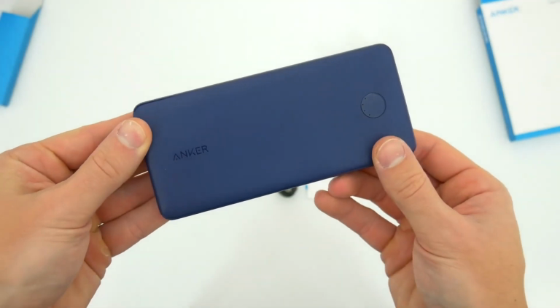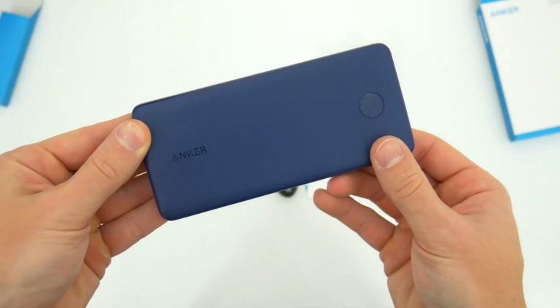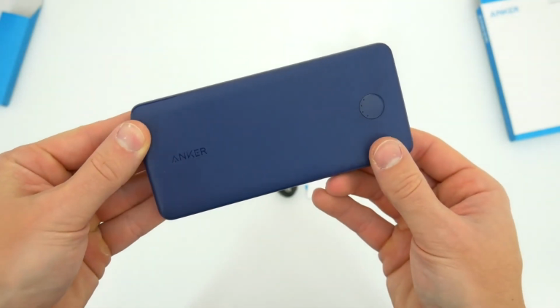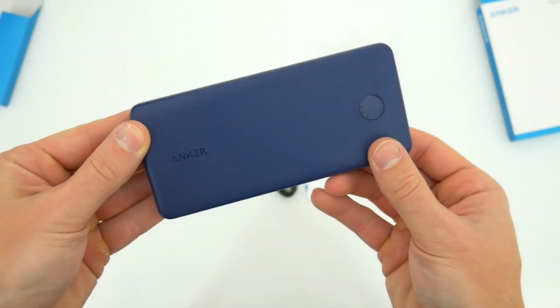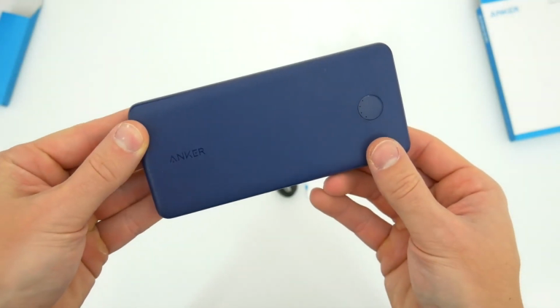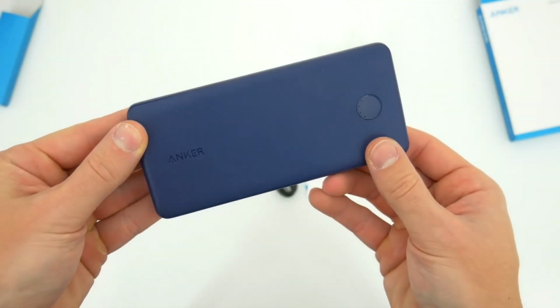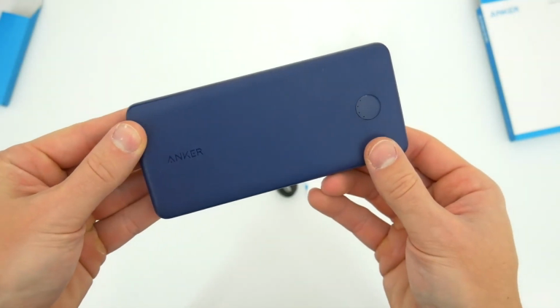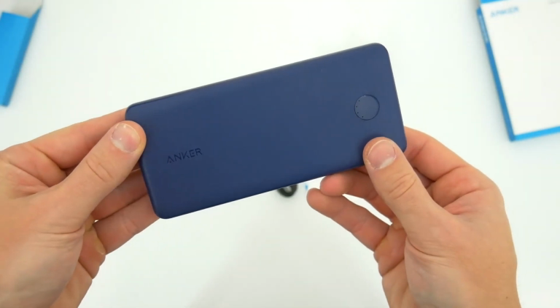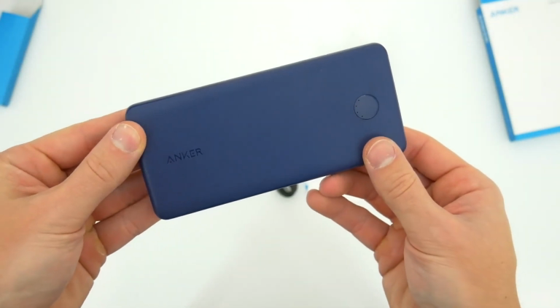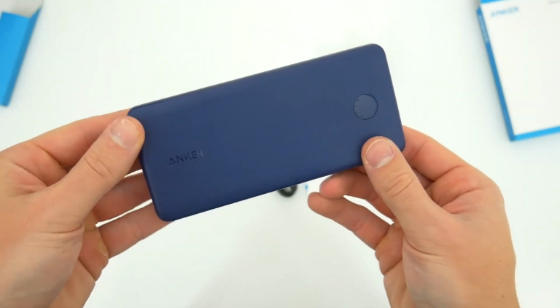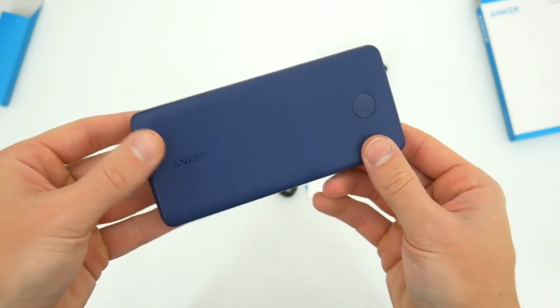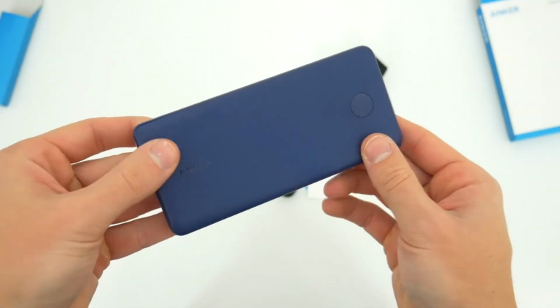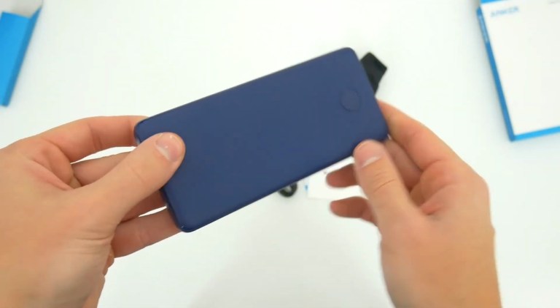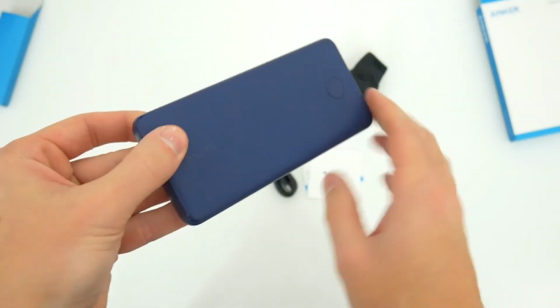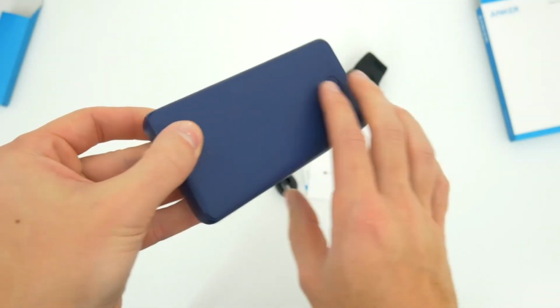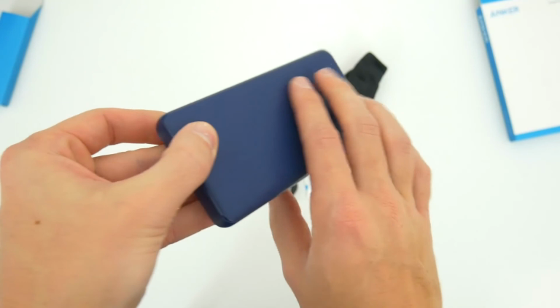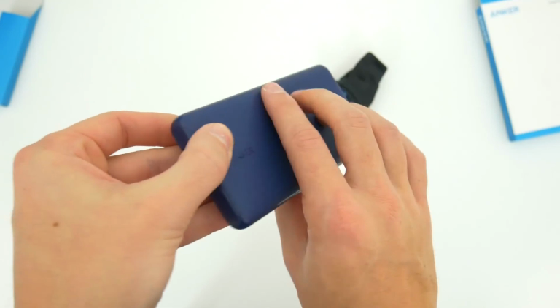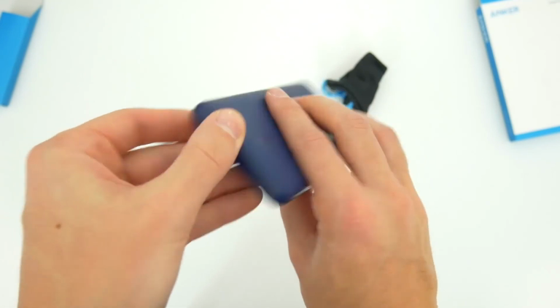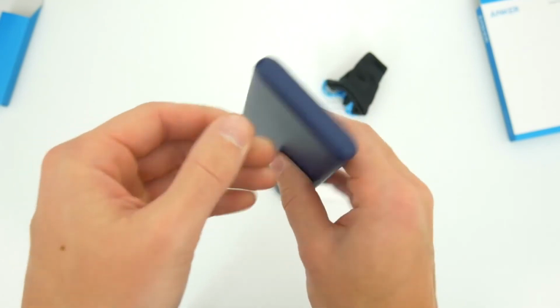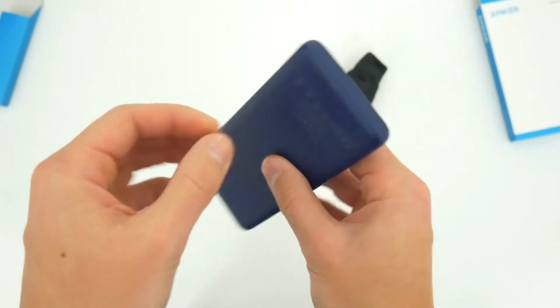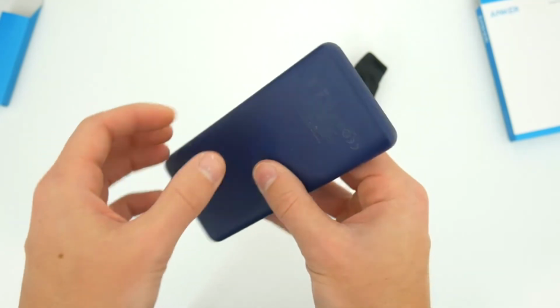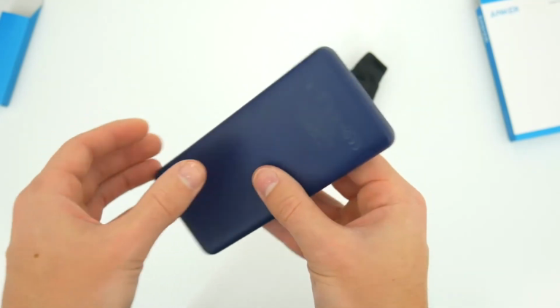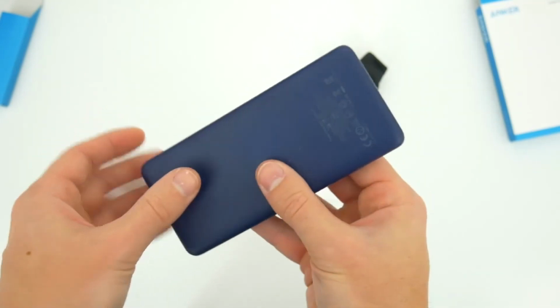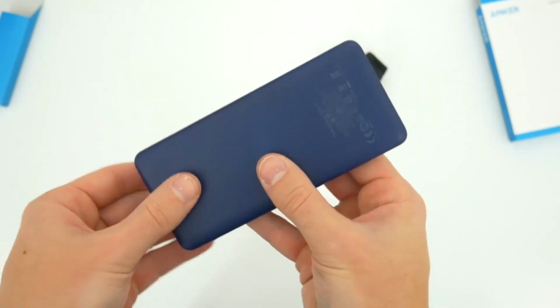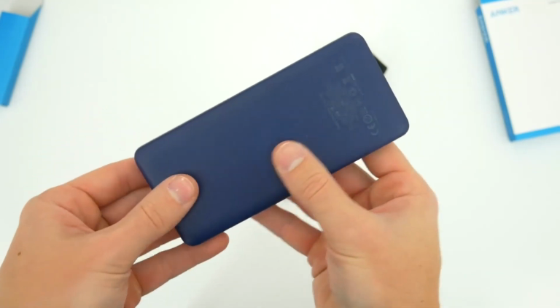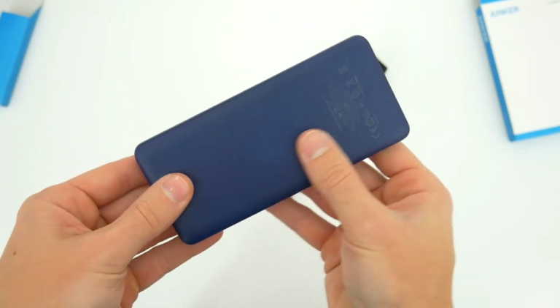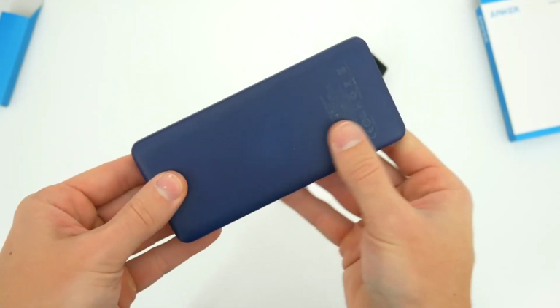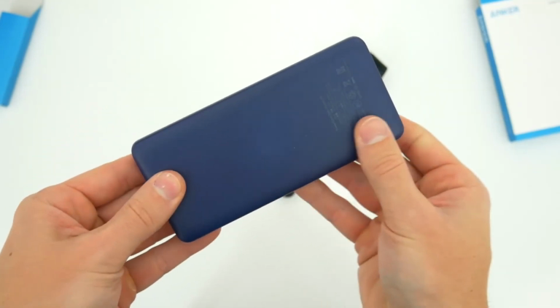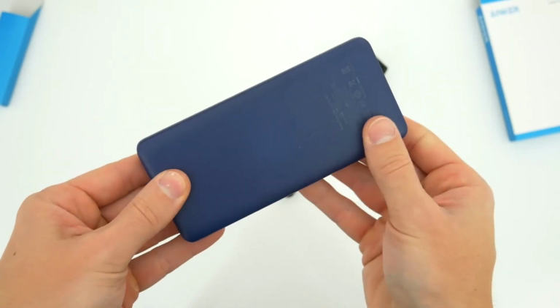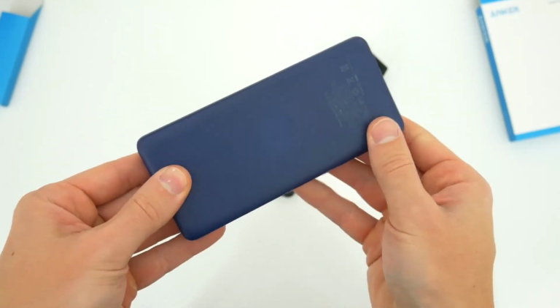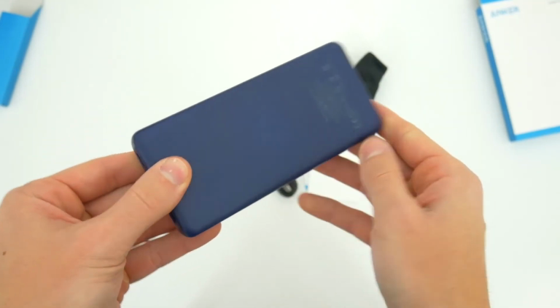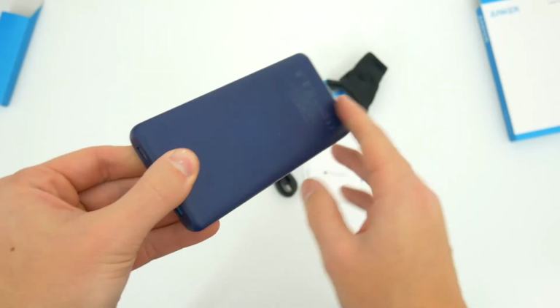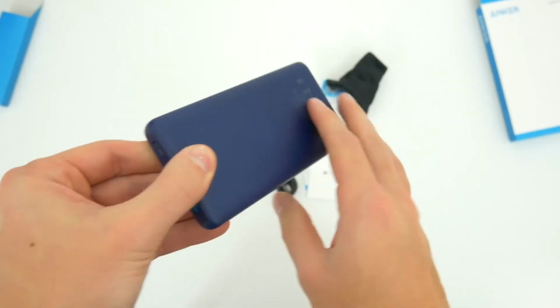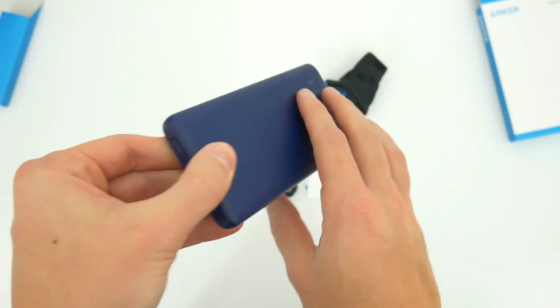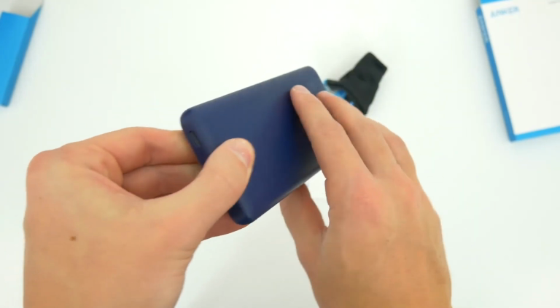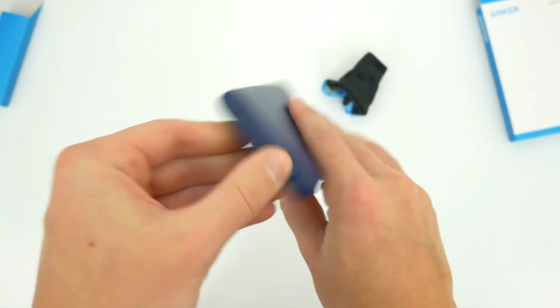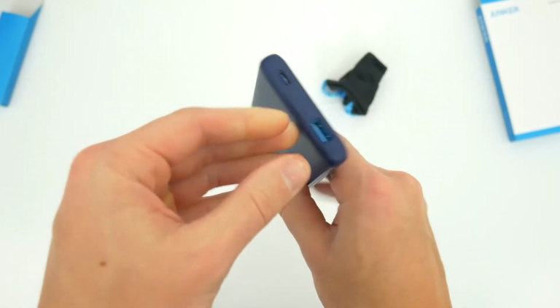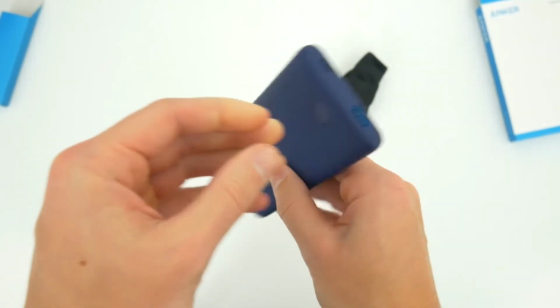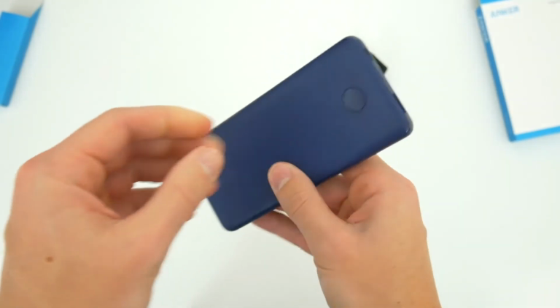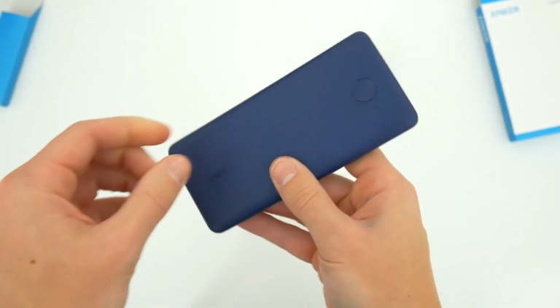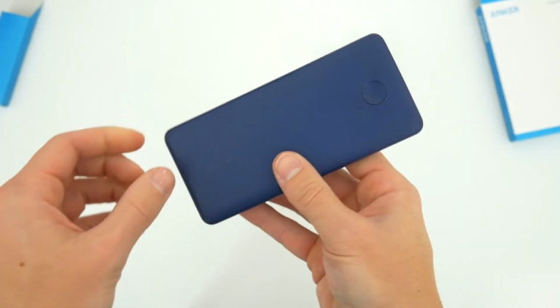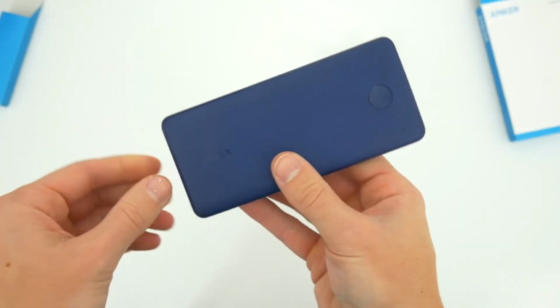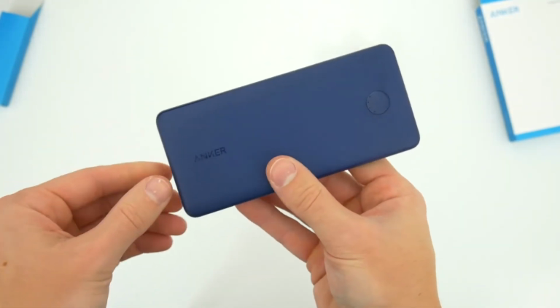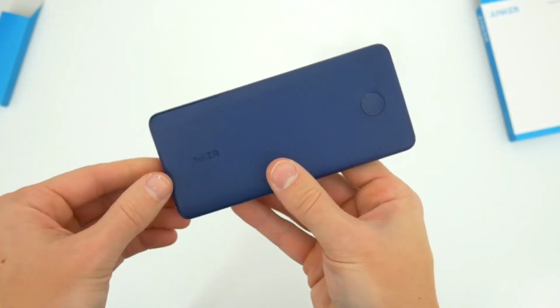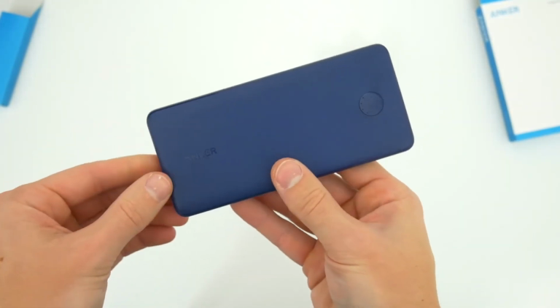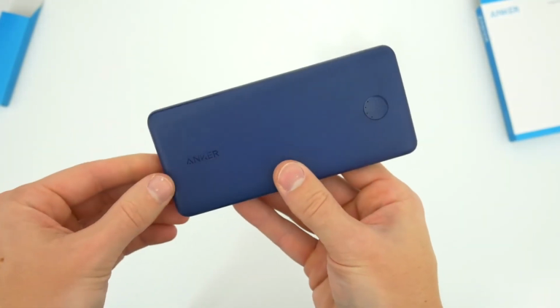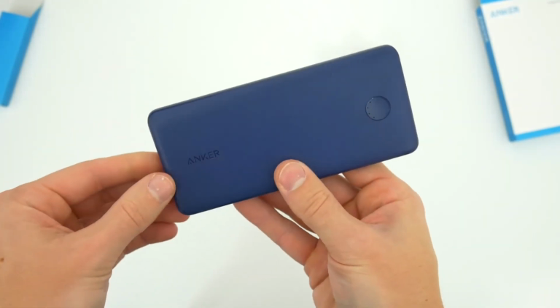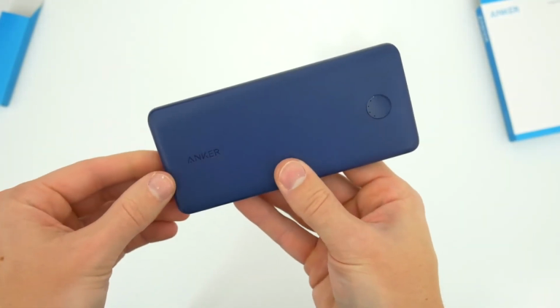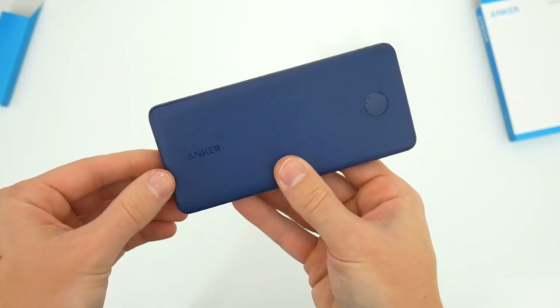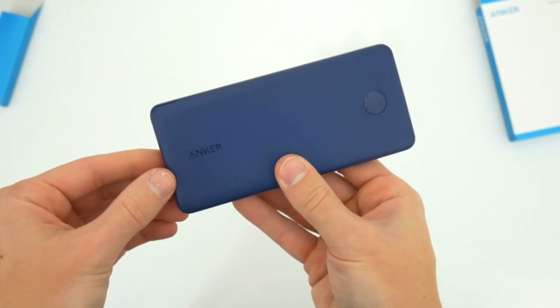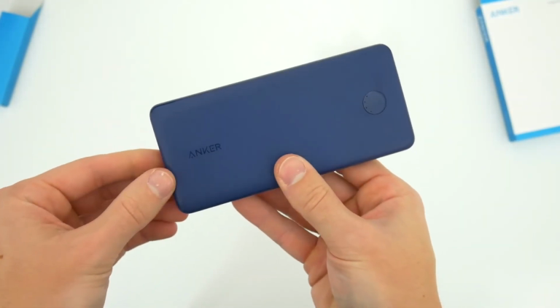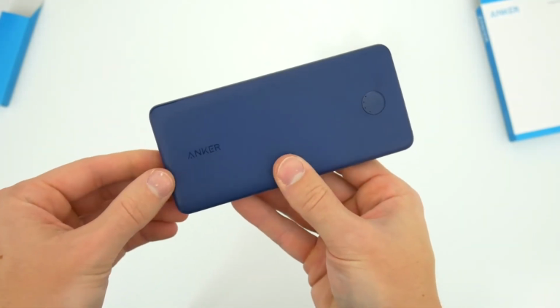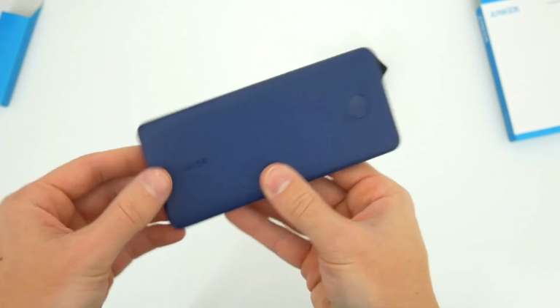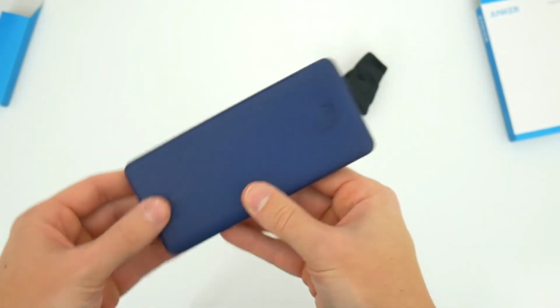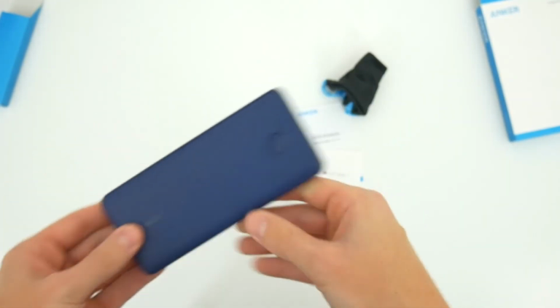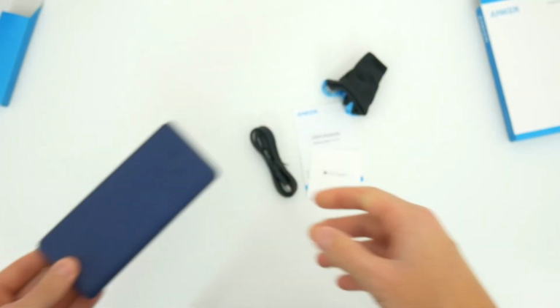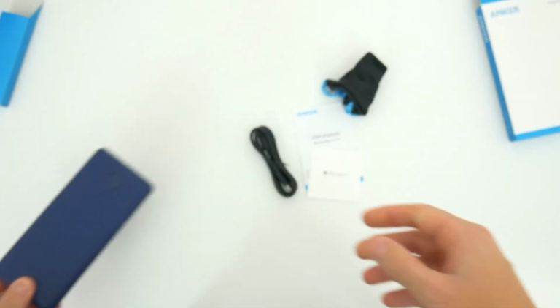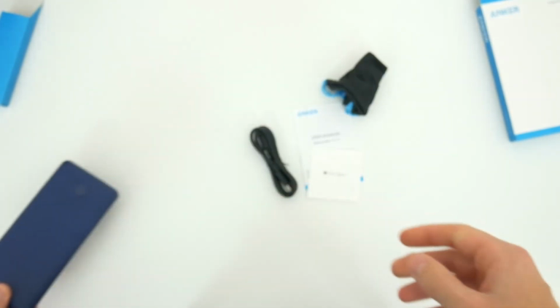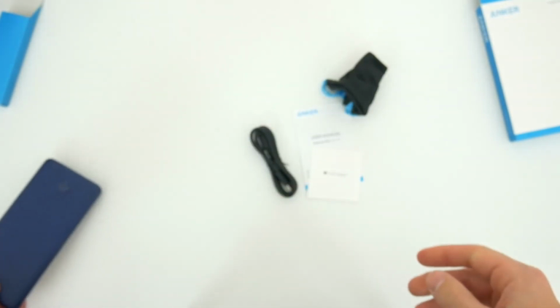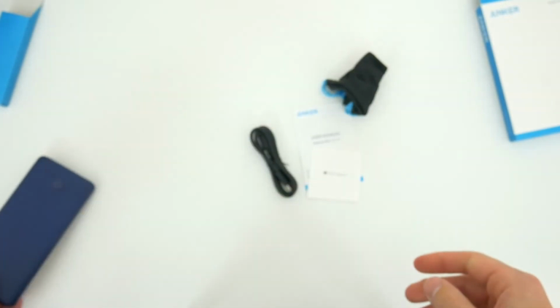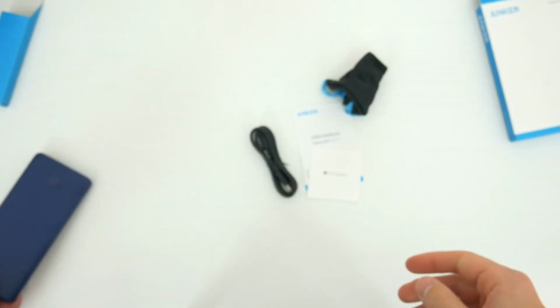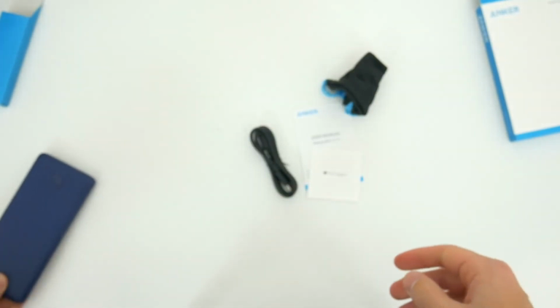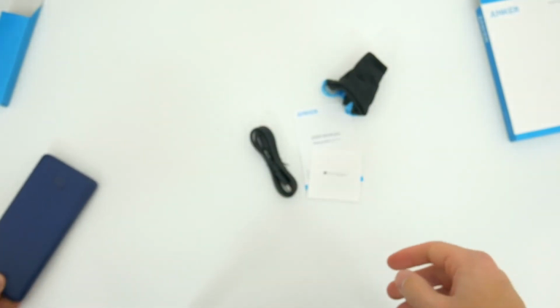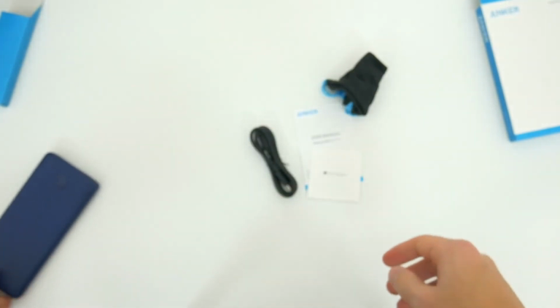So there you go. Hopefully you guys enjoyed this quick unboxing and overview. Thanks so much for watching and I'll see you guys later.